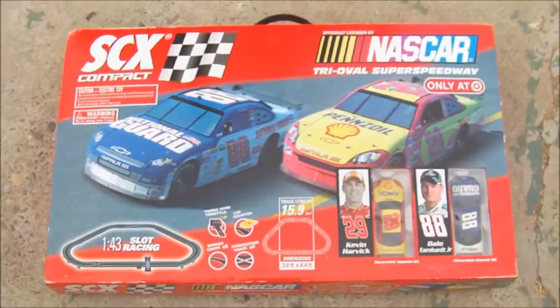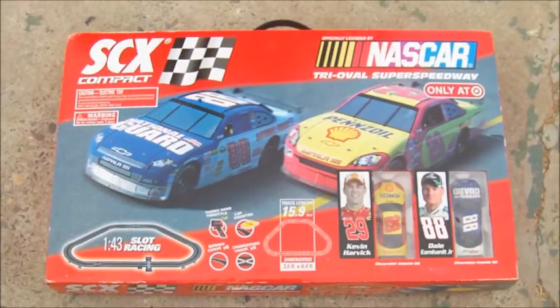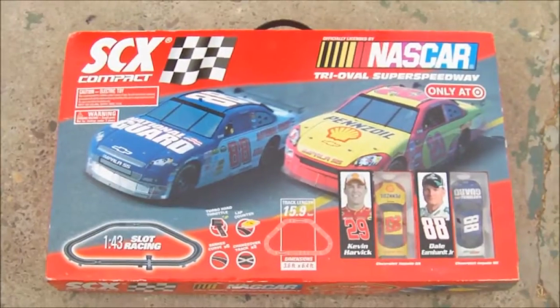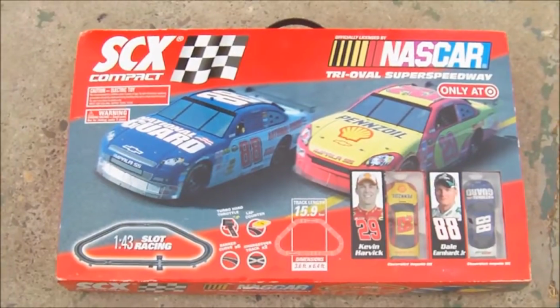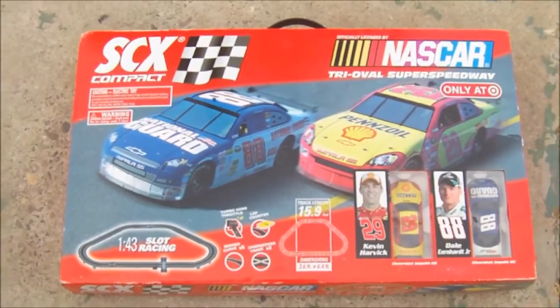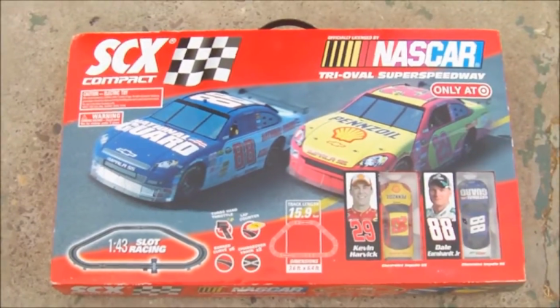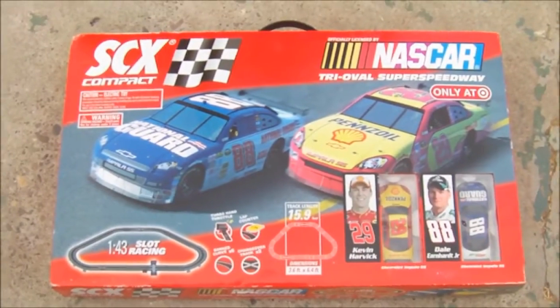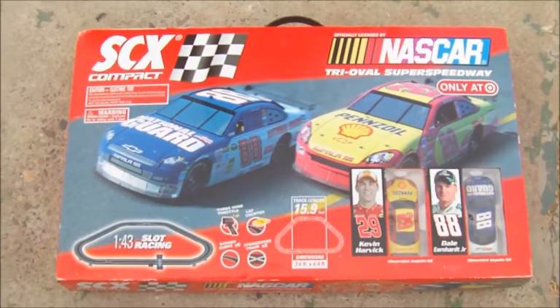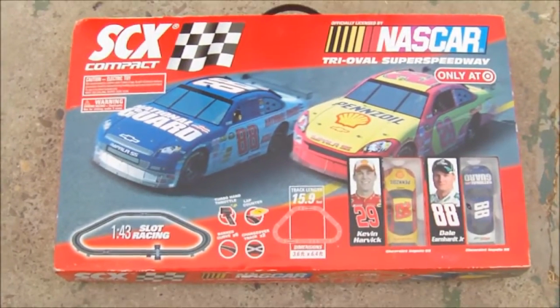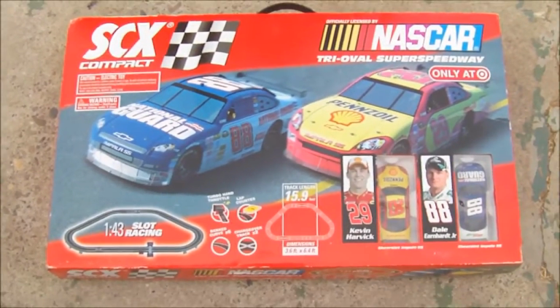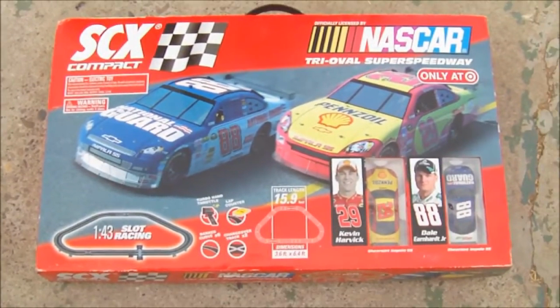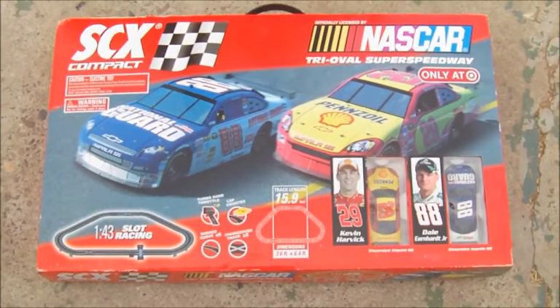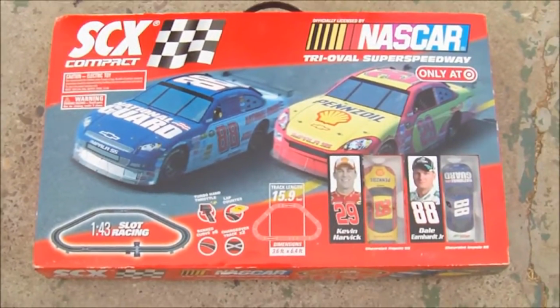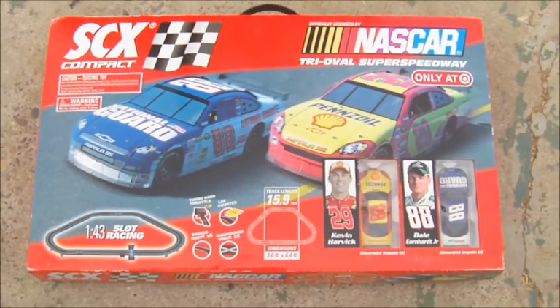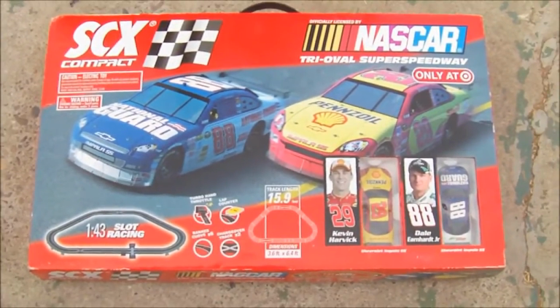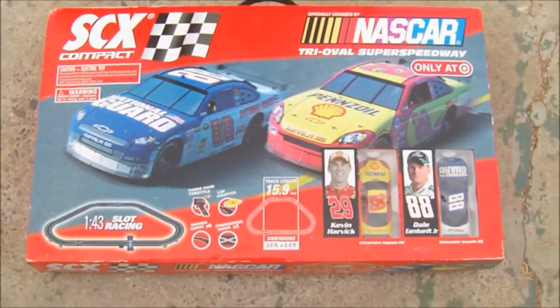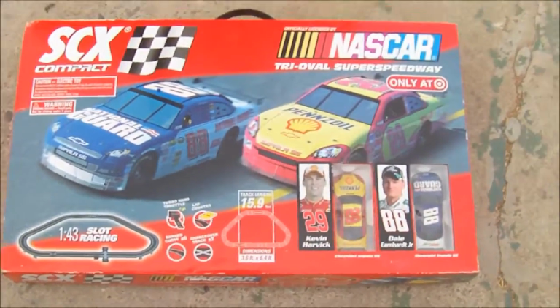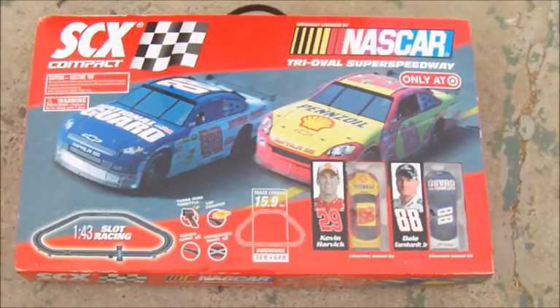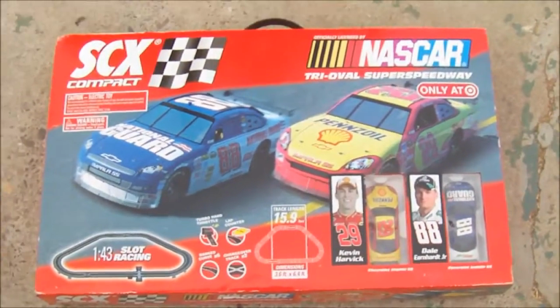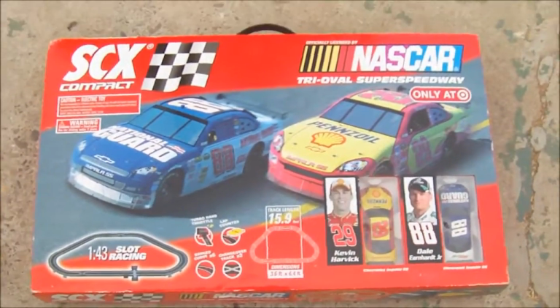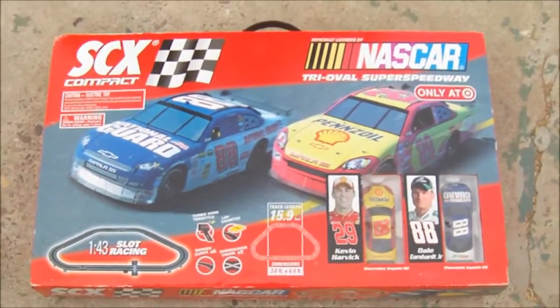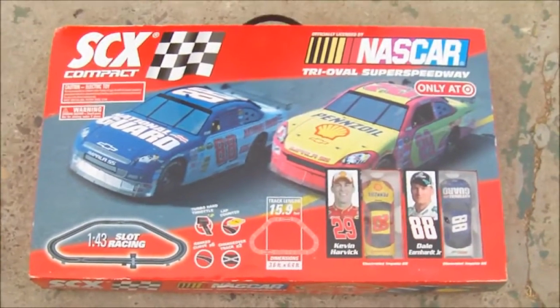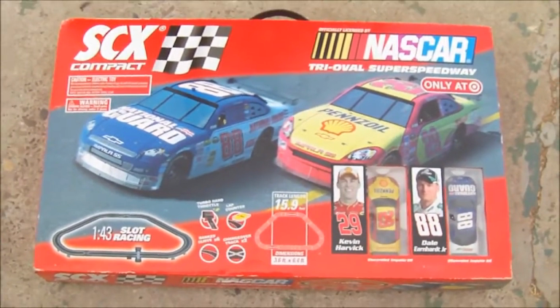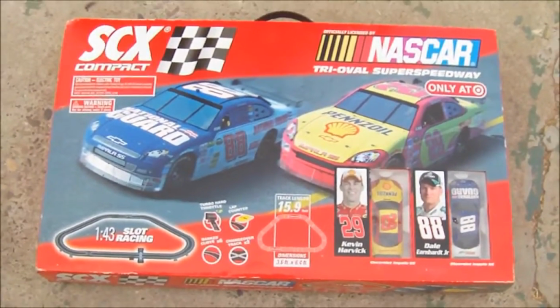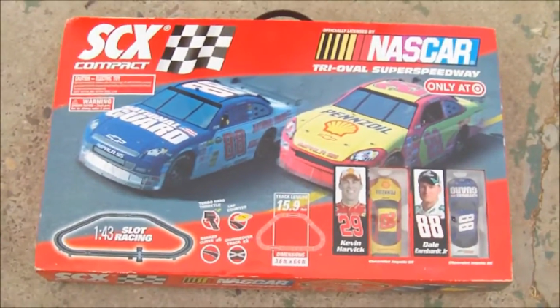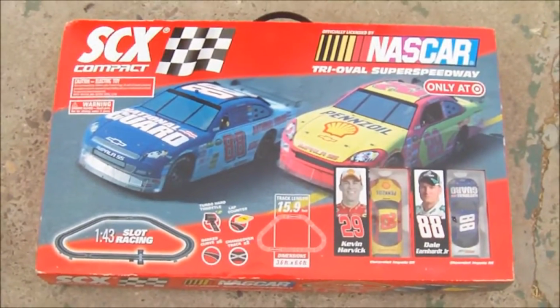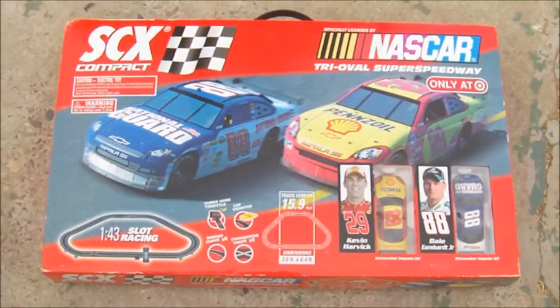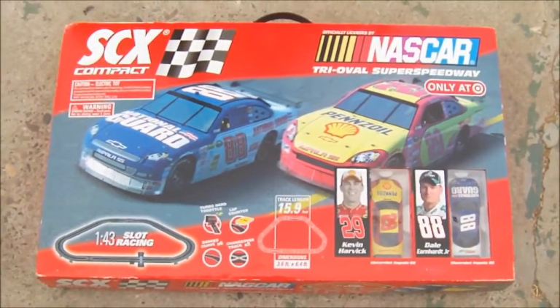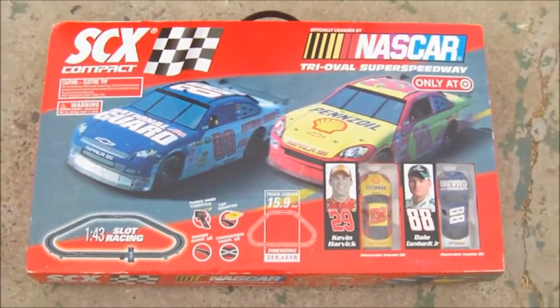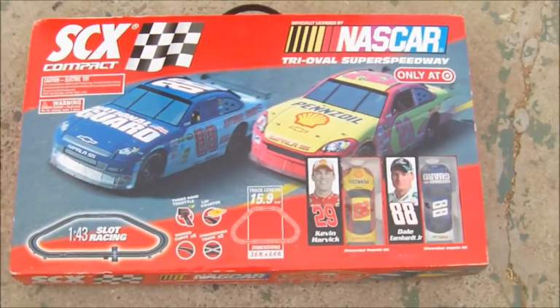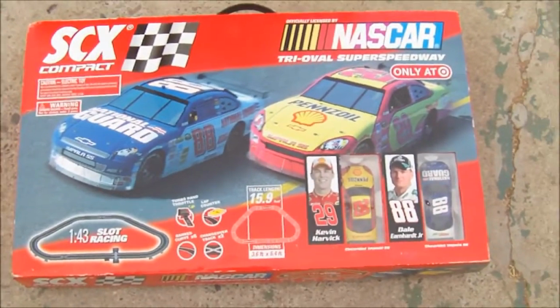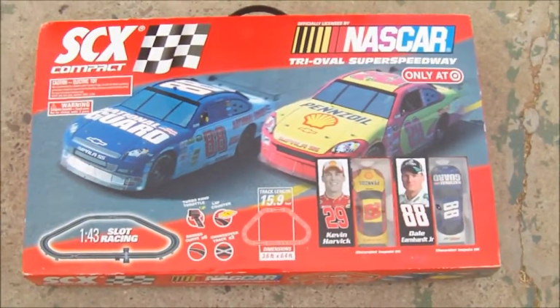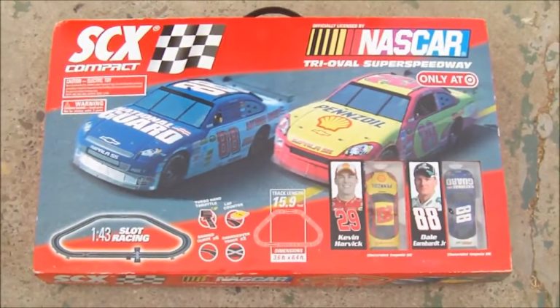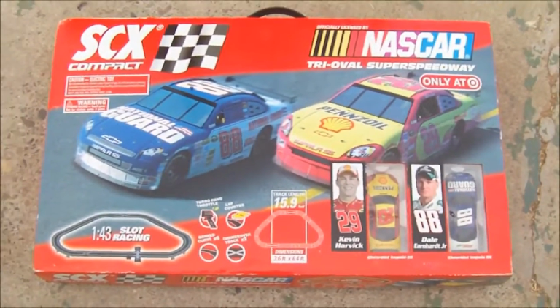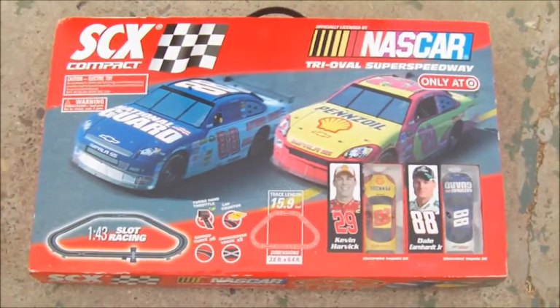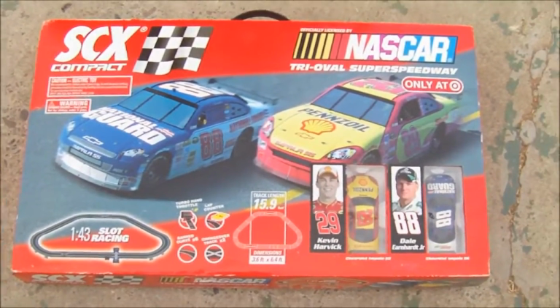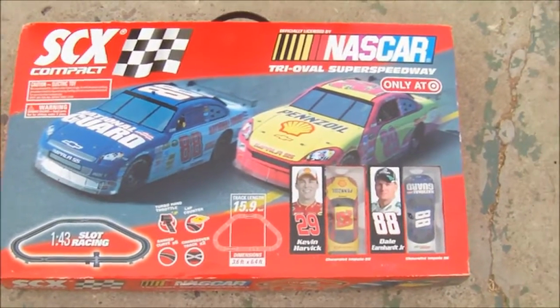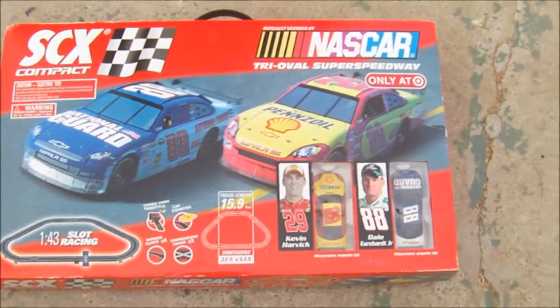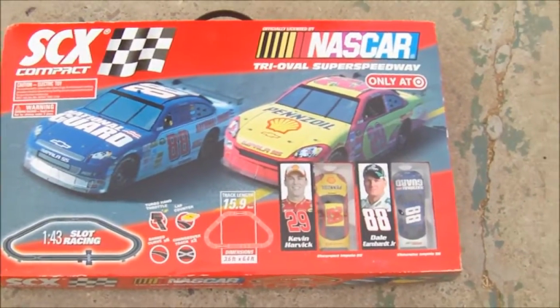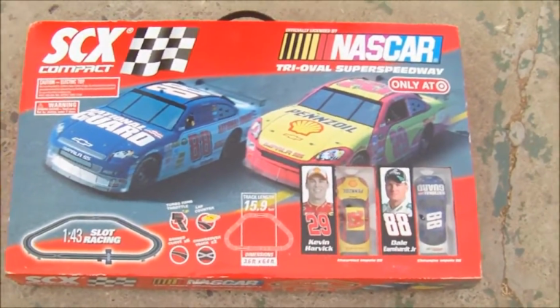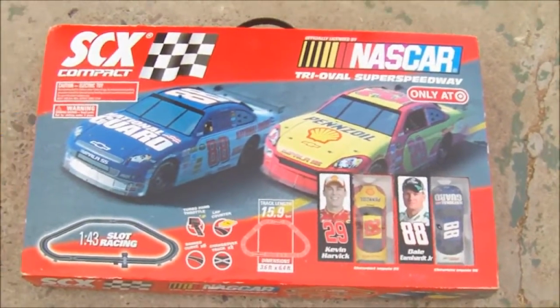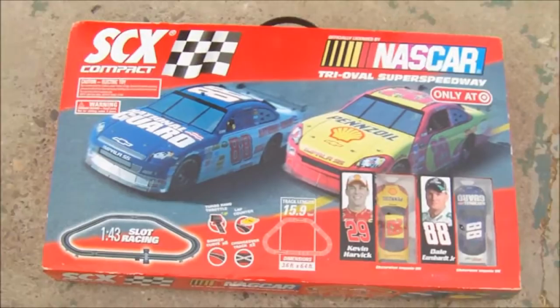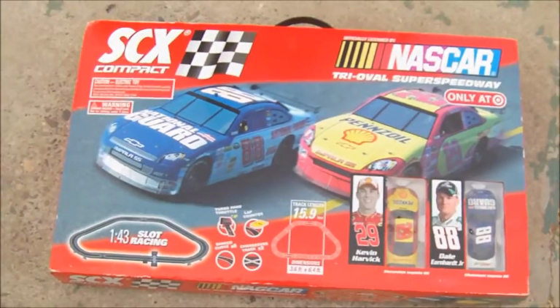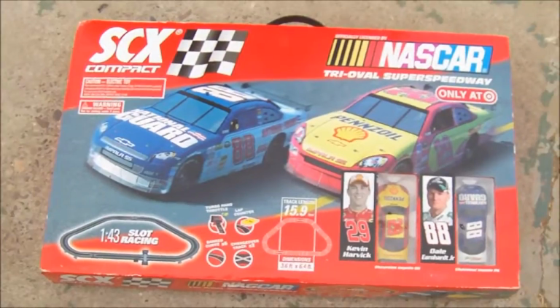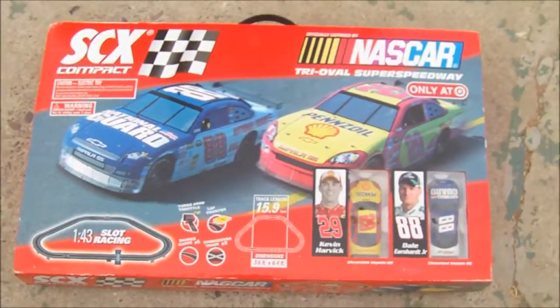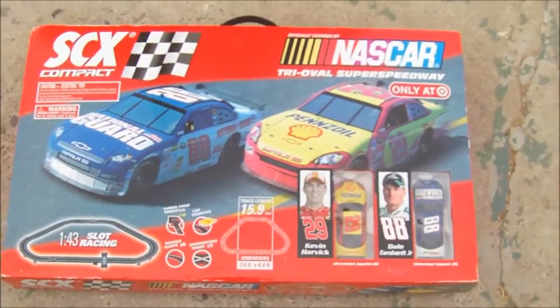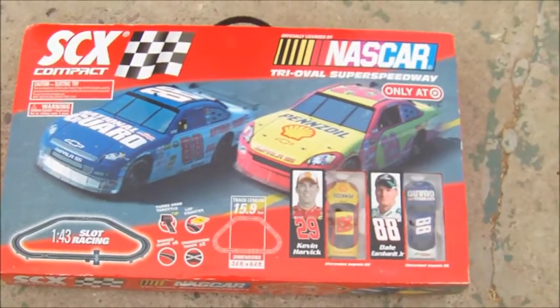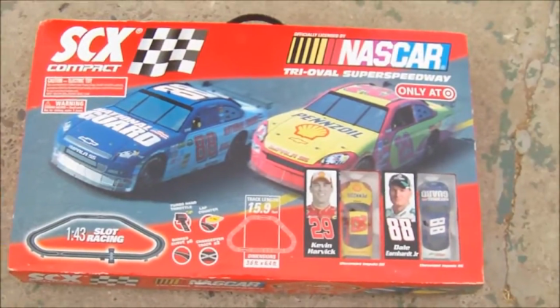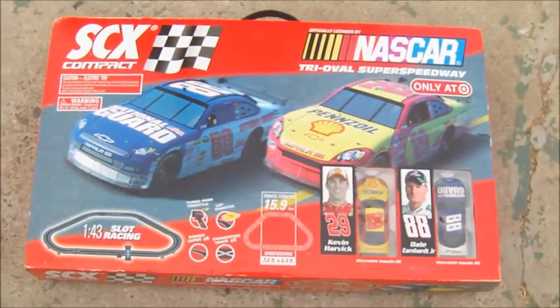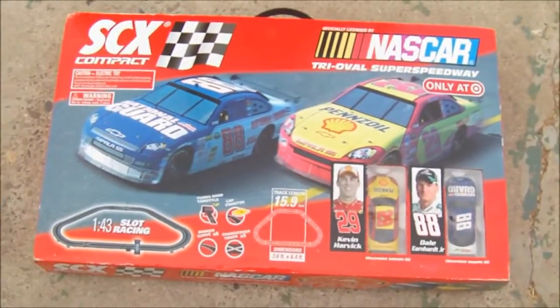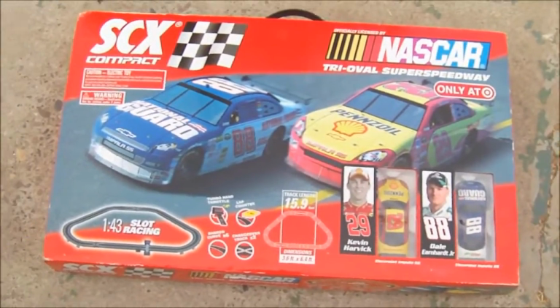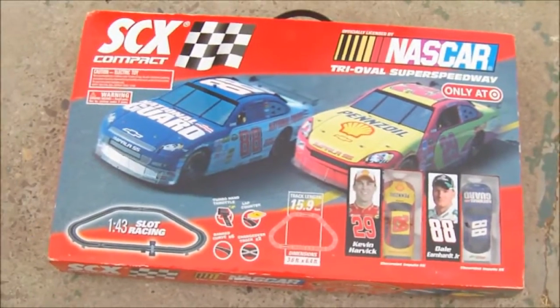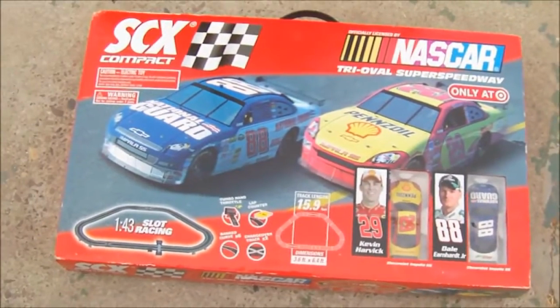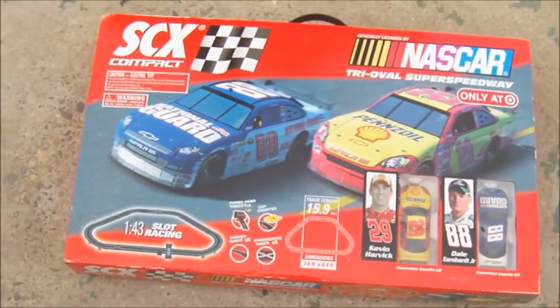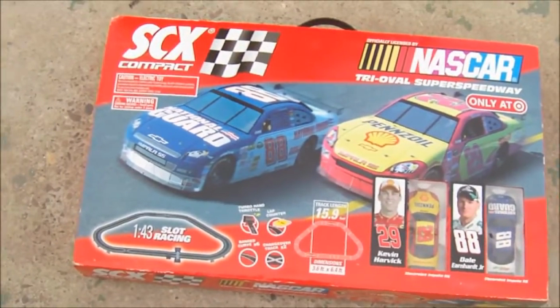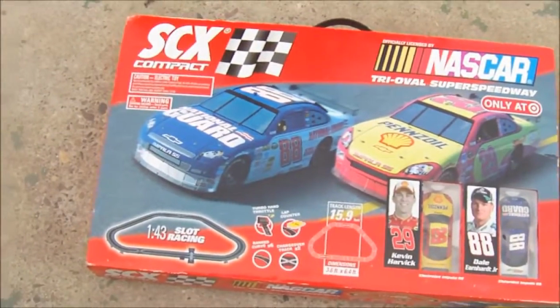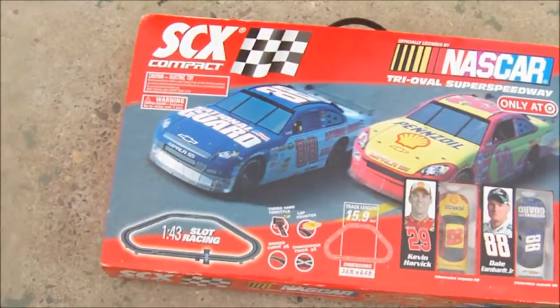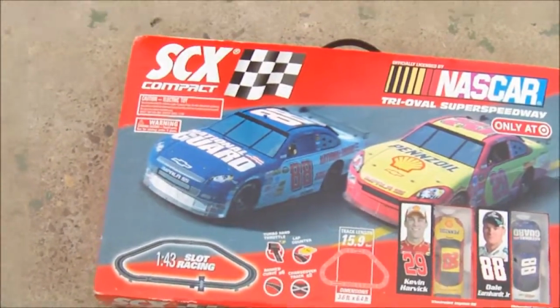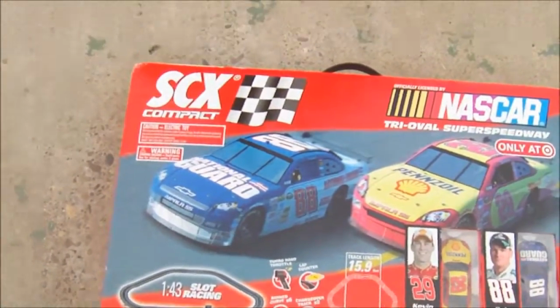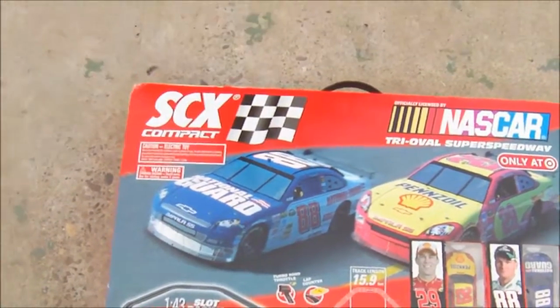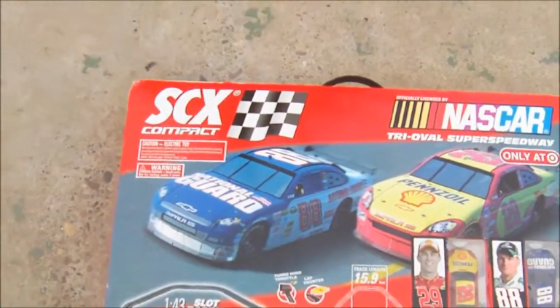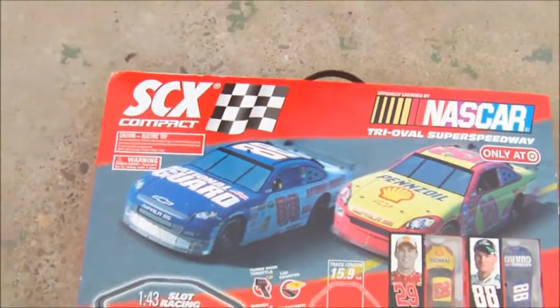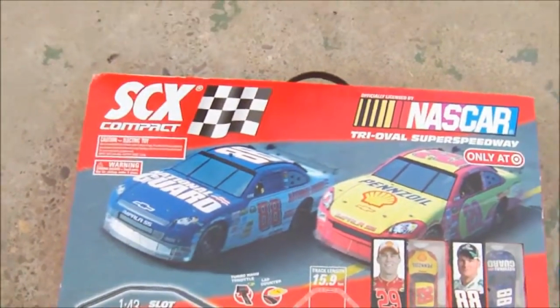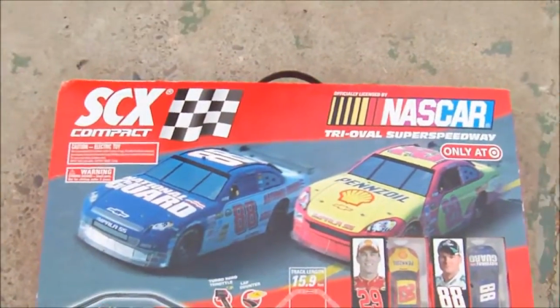Hello, what I have here today ready for sale is a NASCAR Tri-Oval Speedway SCX.